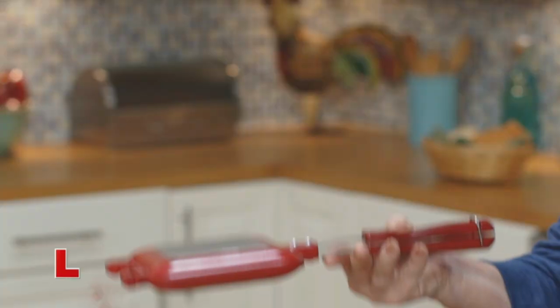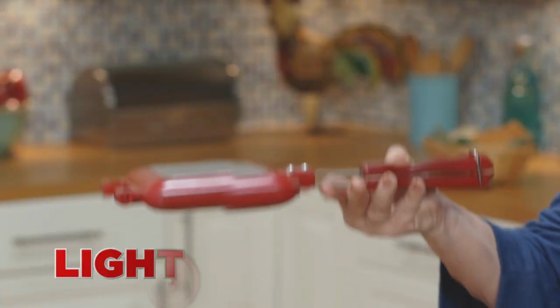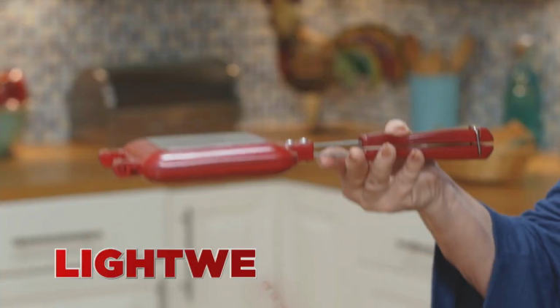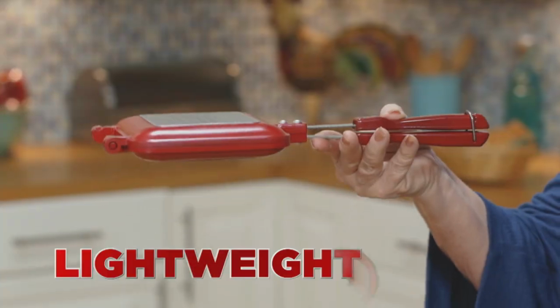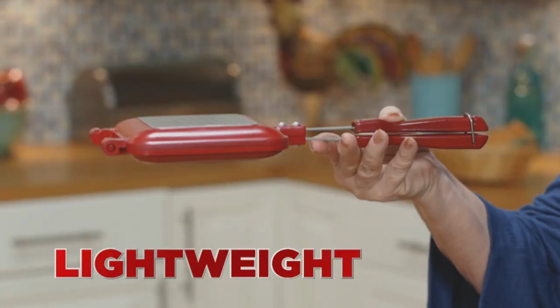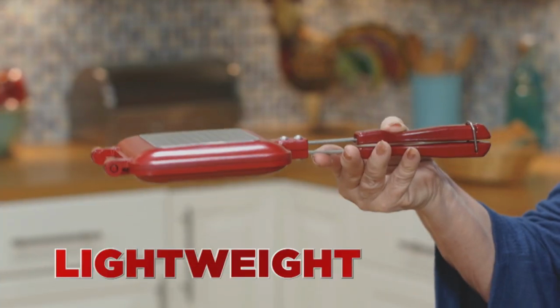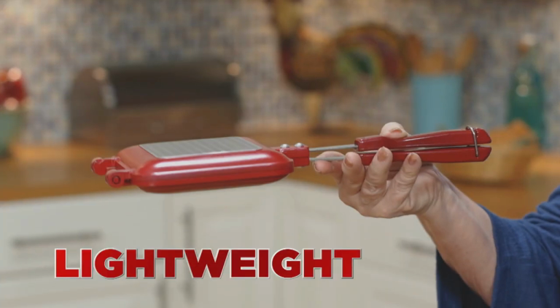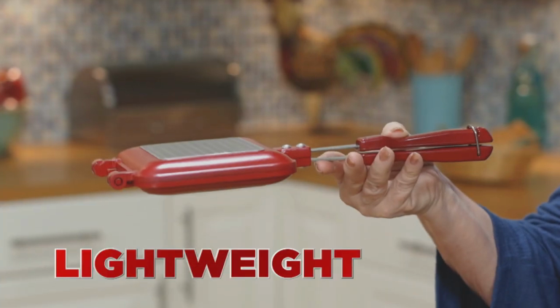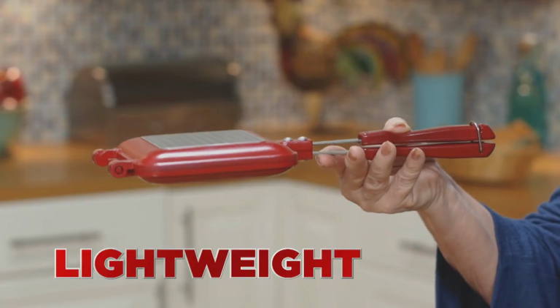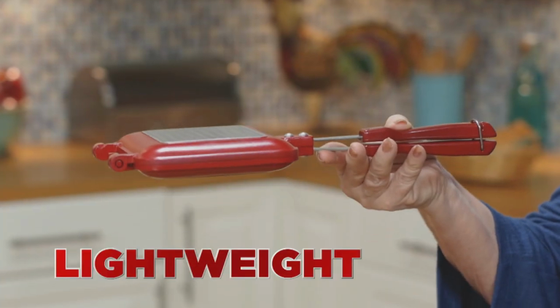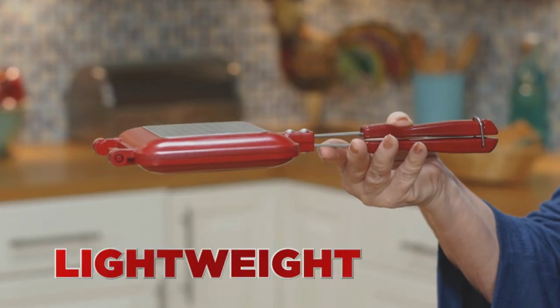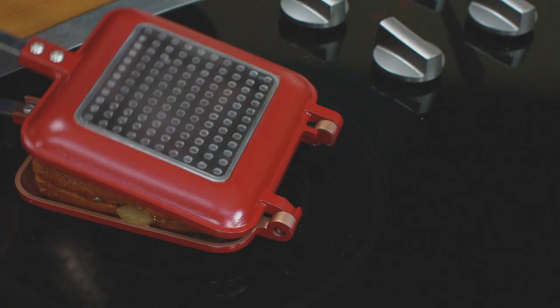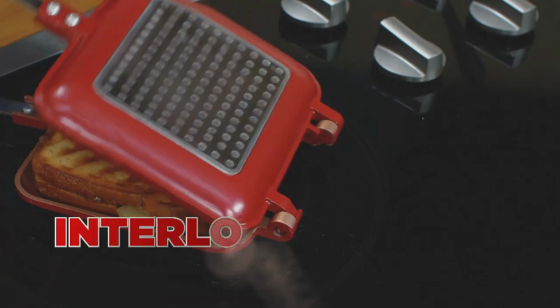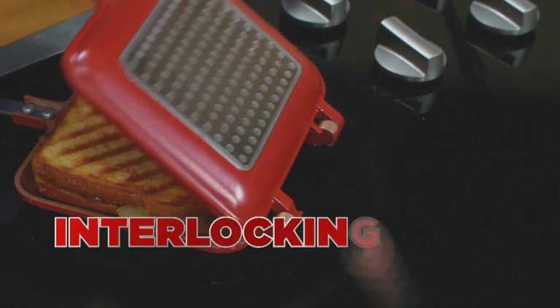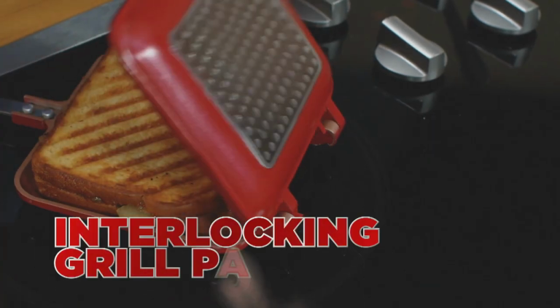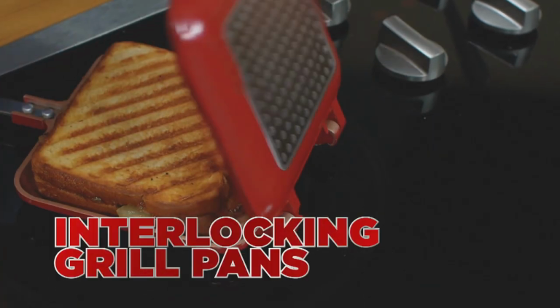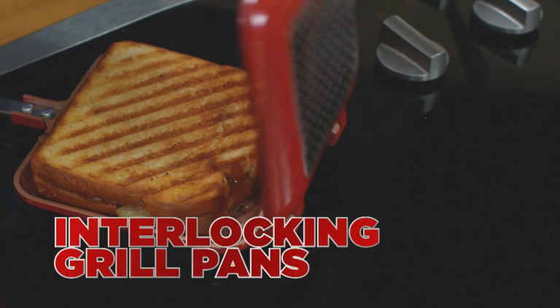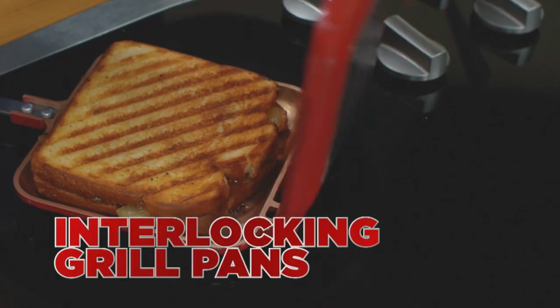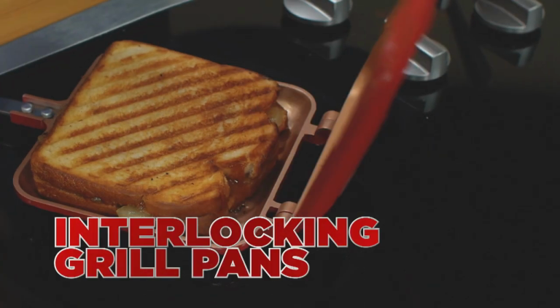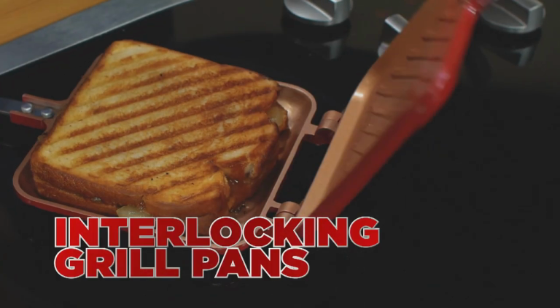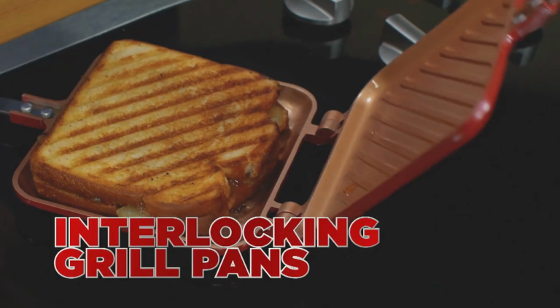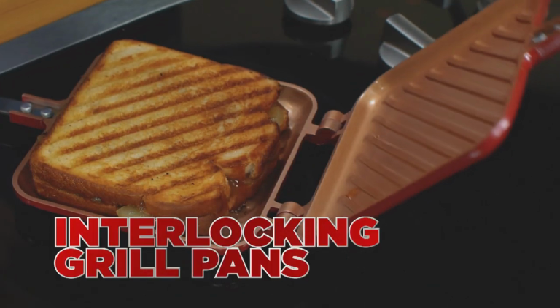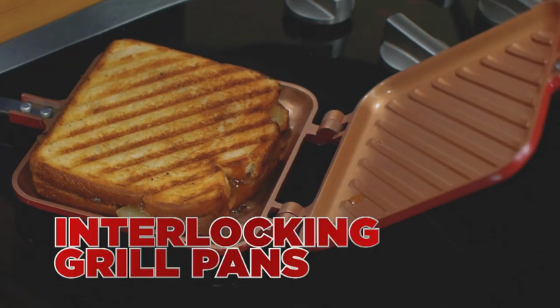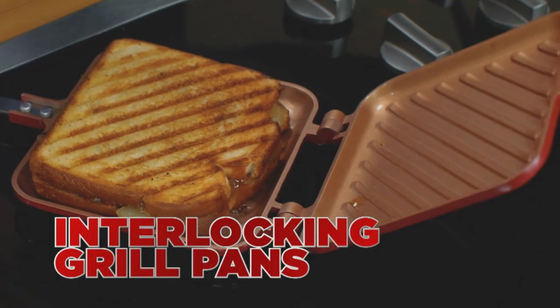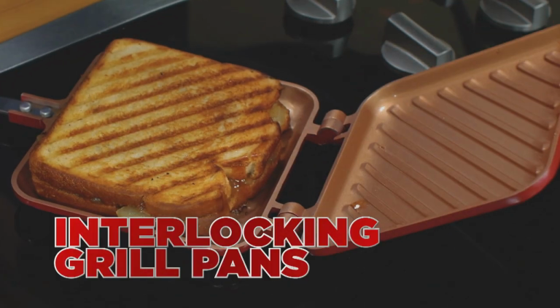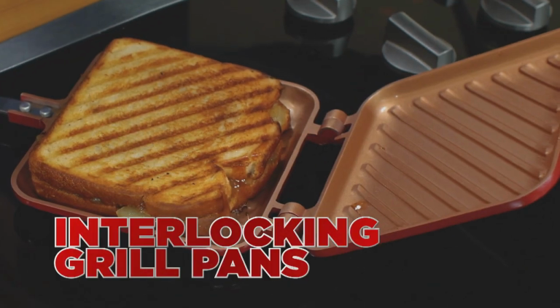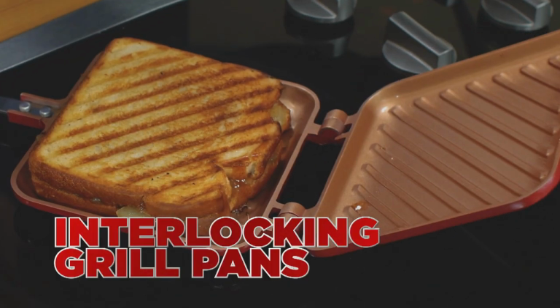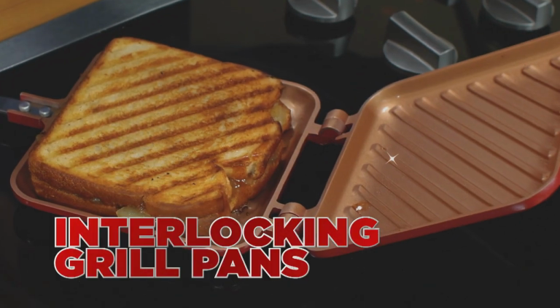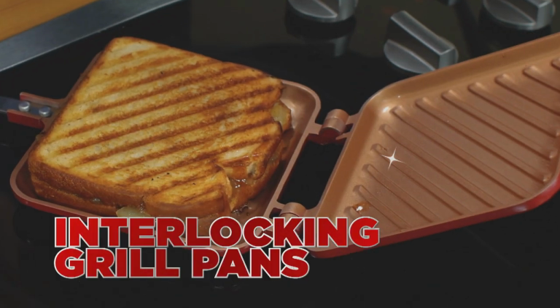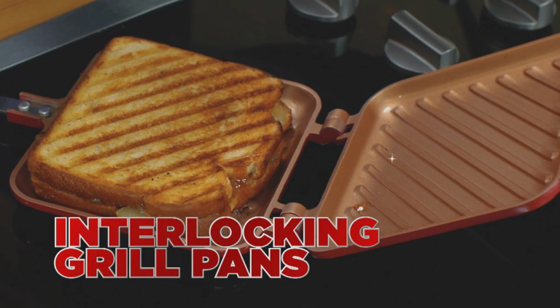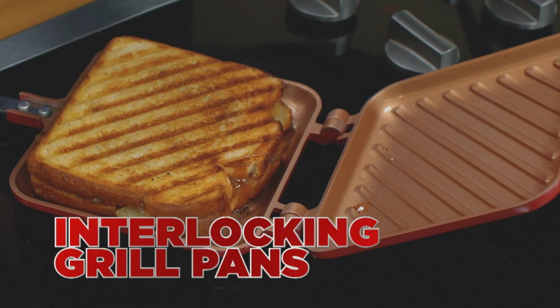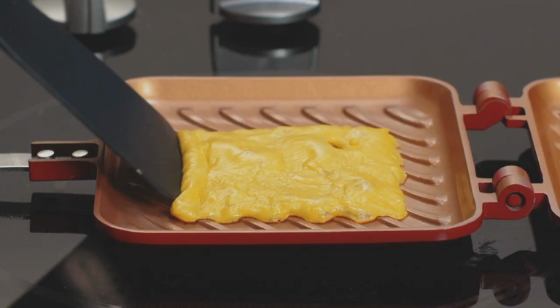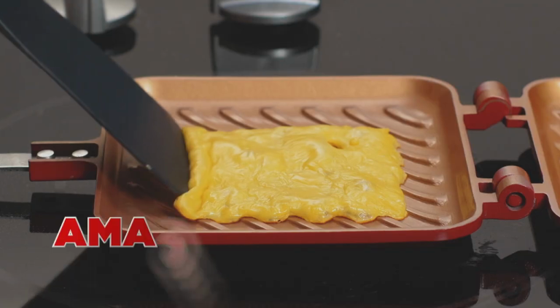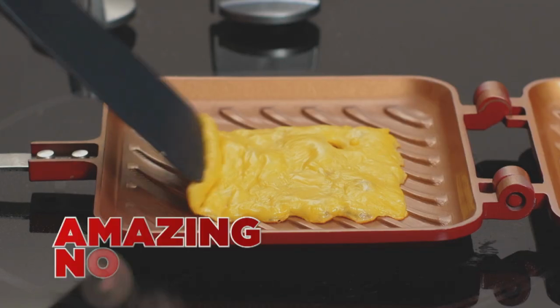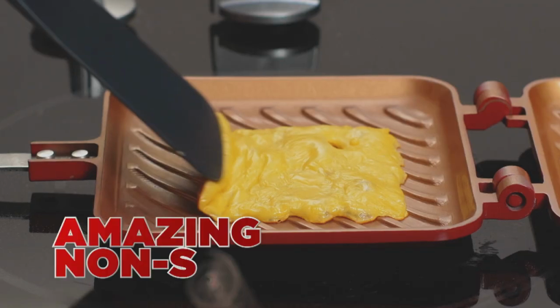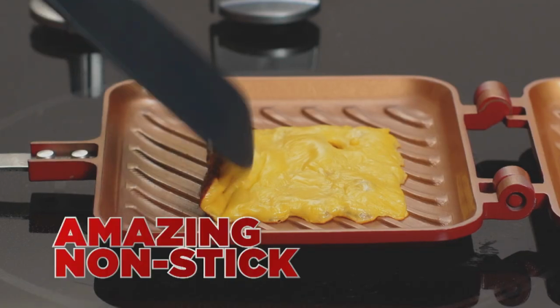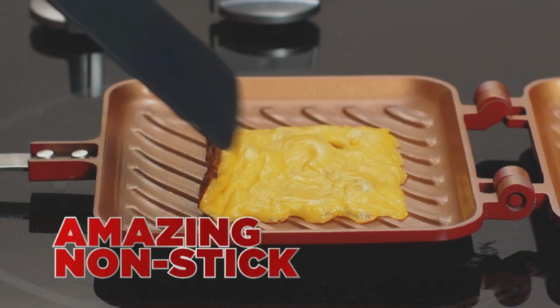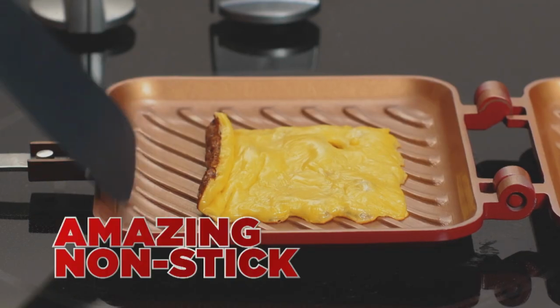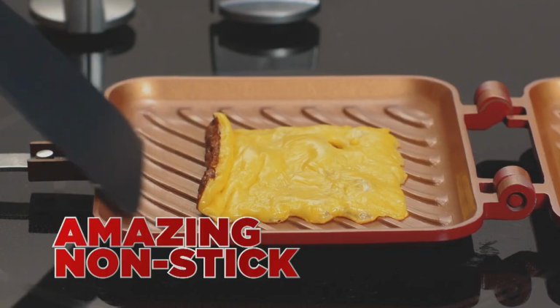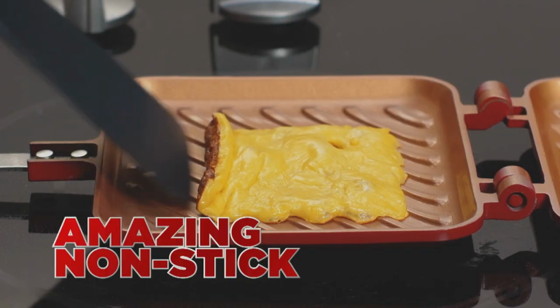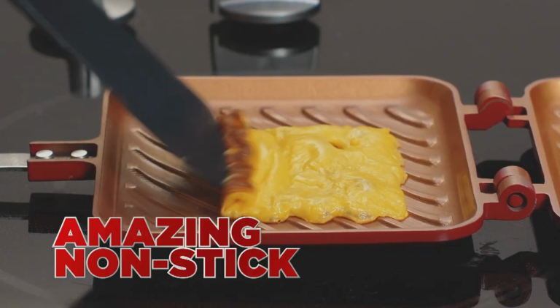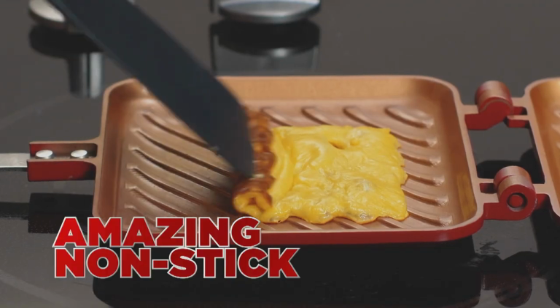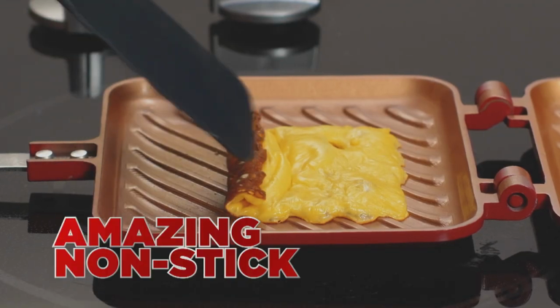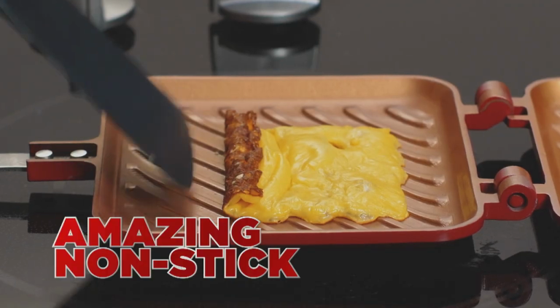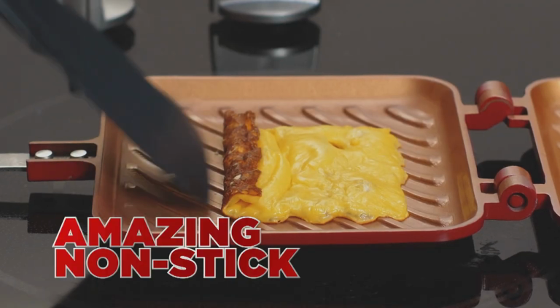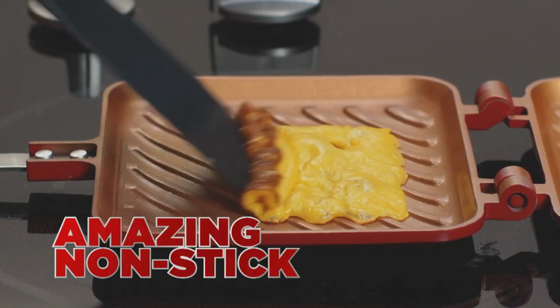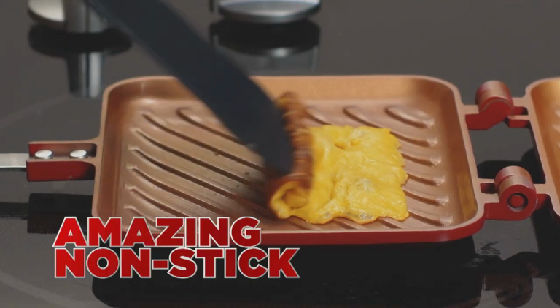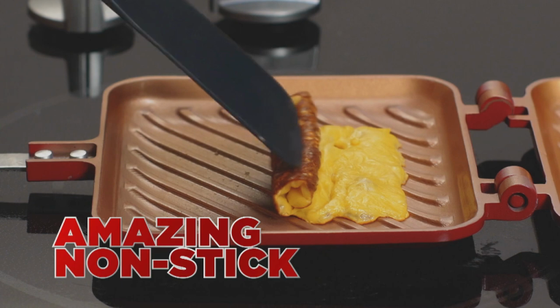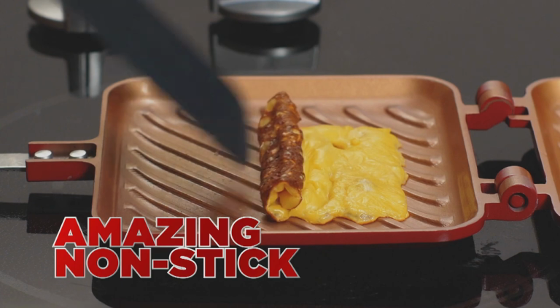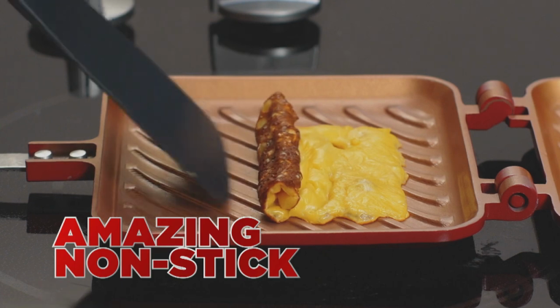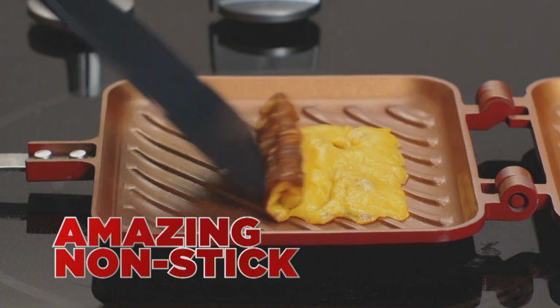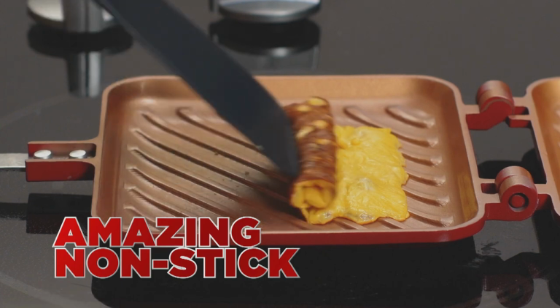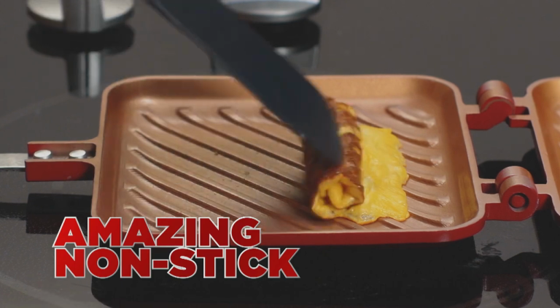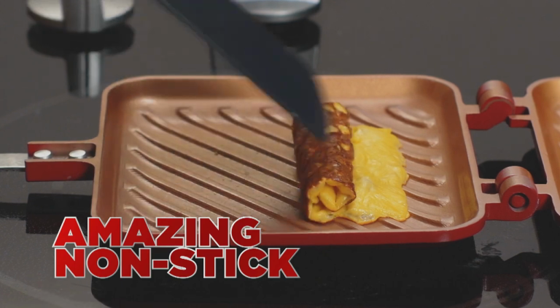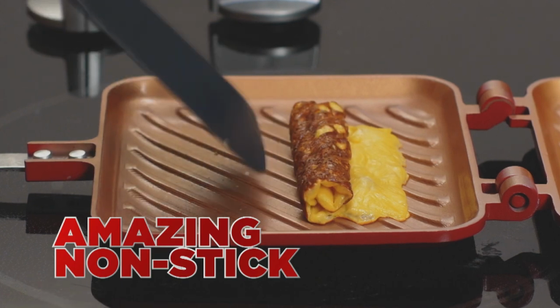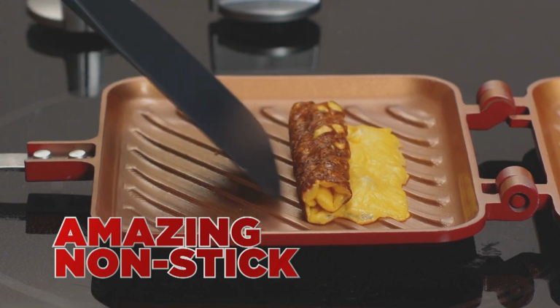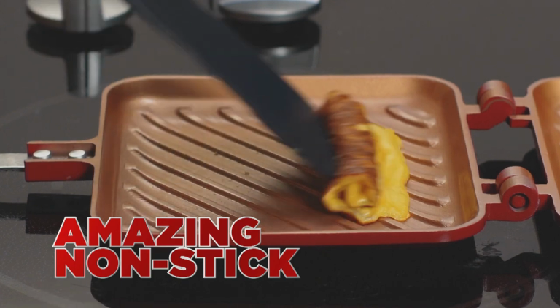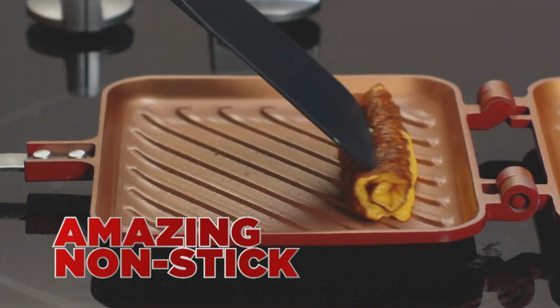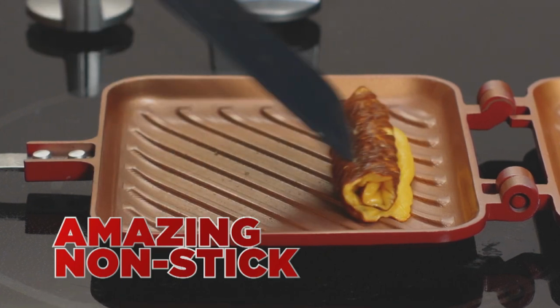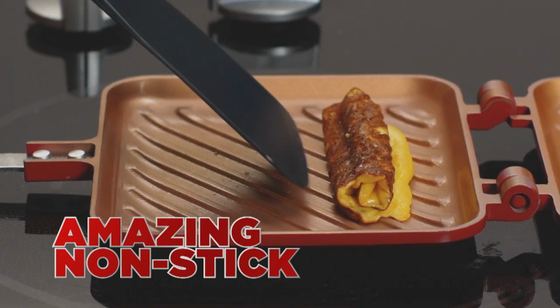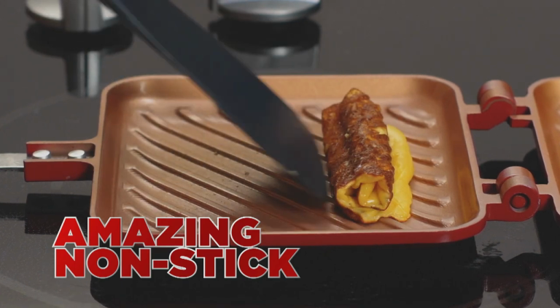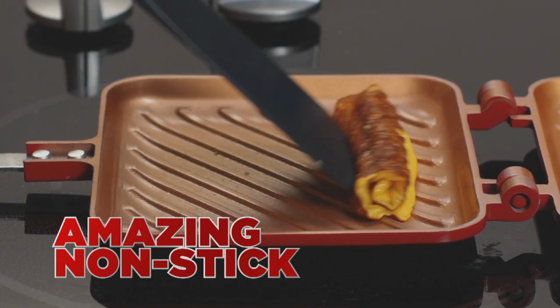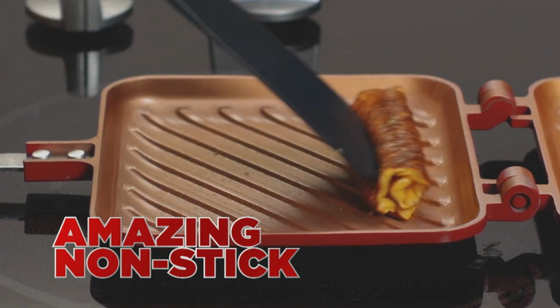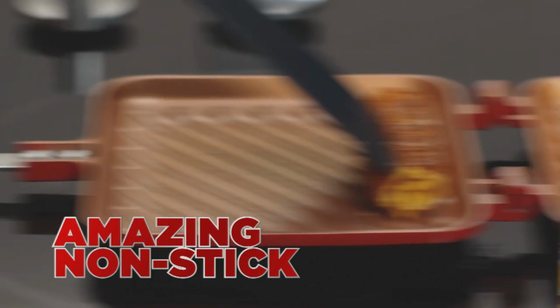Flipwich is lightweight with two interlocking grill pads, plus our amazing nonstick ceramic surface.